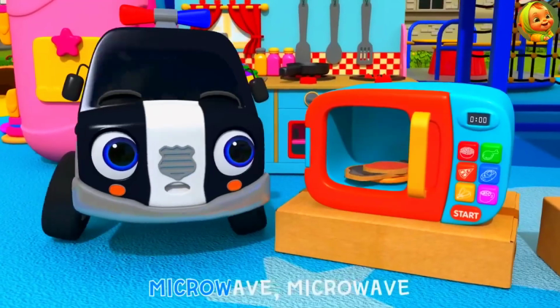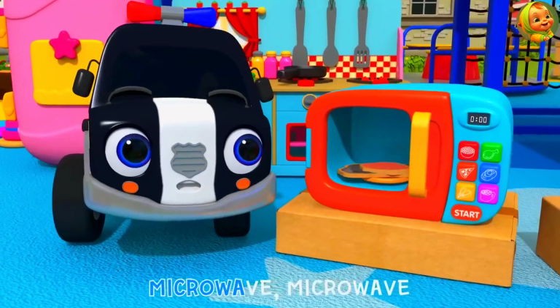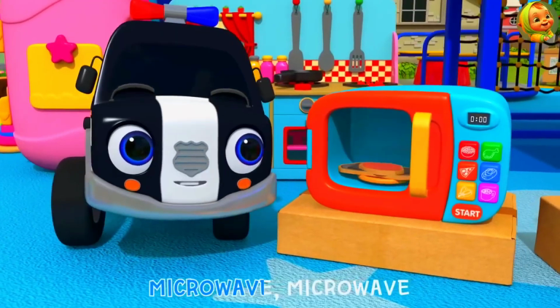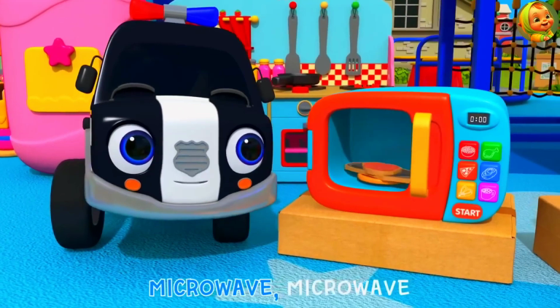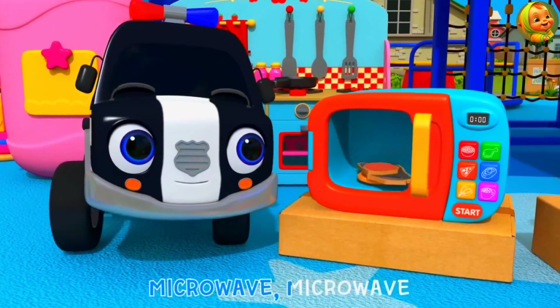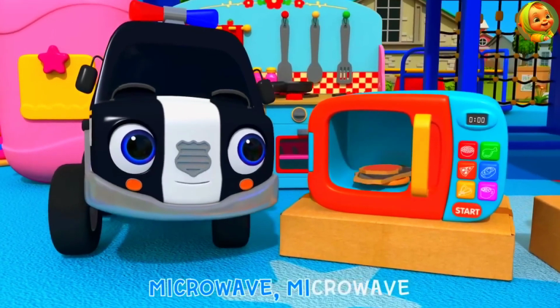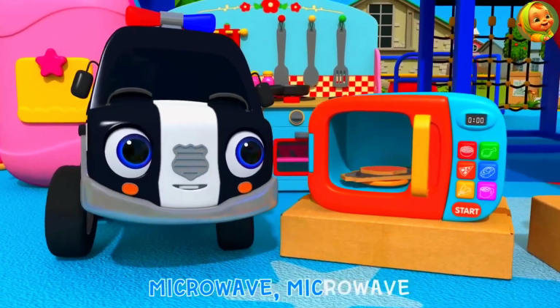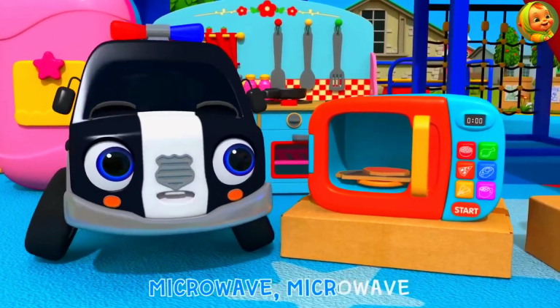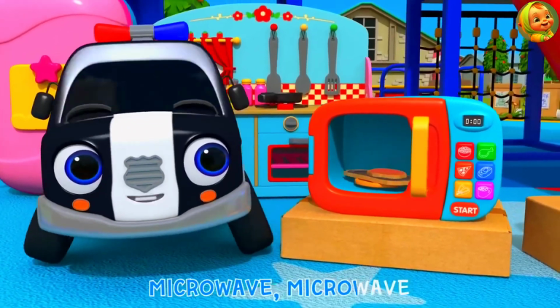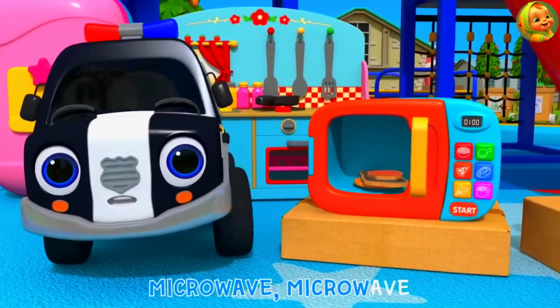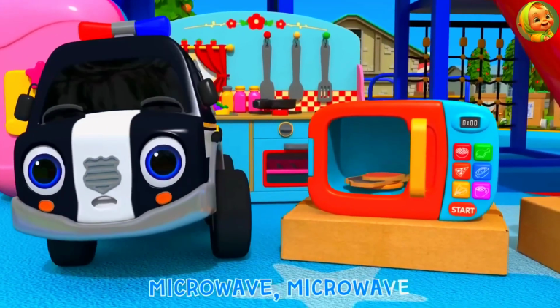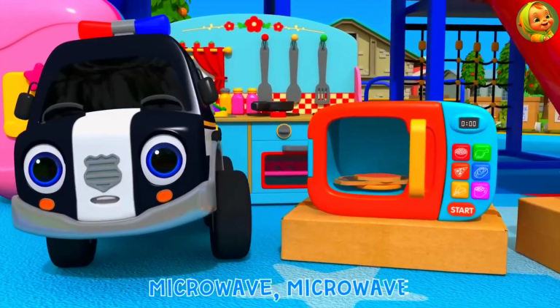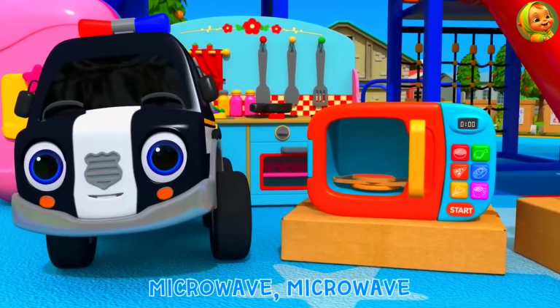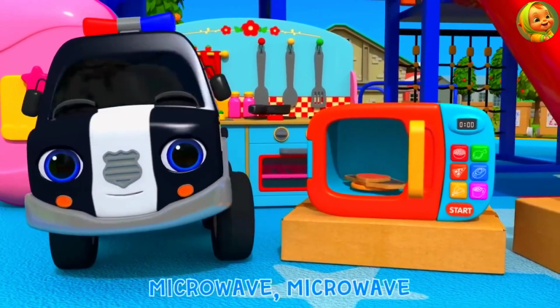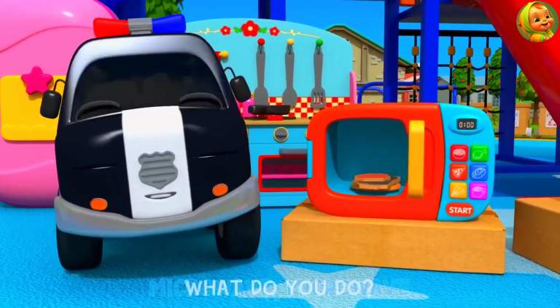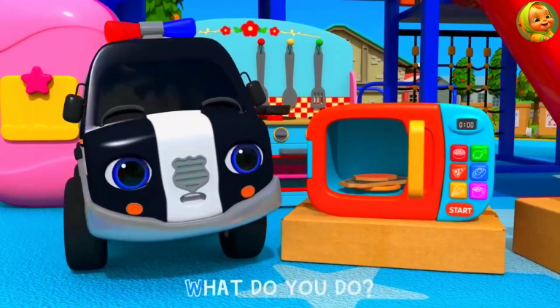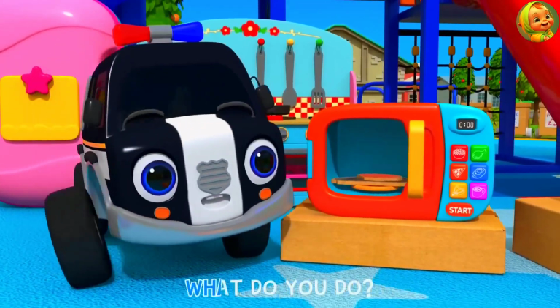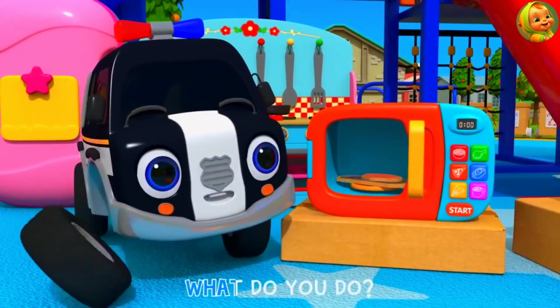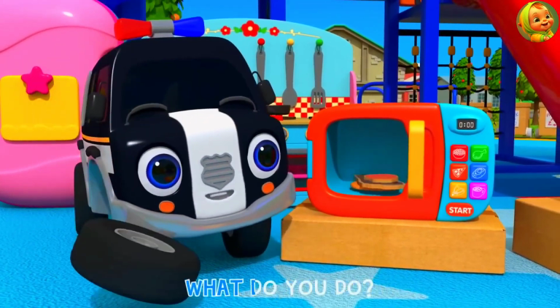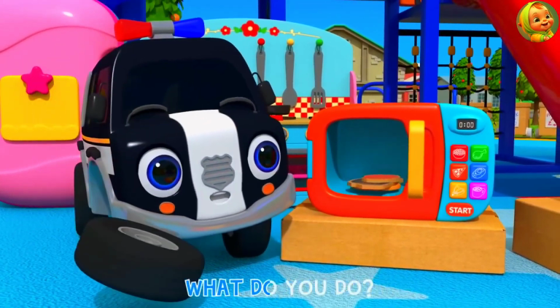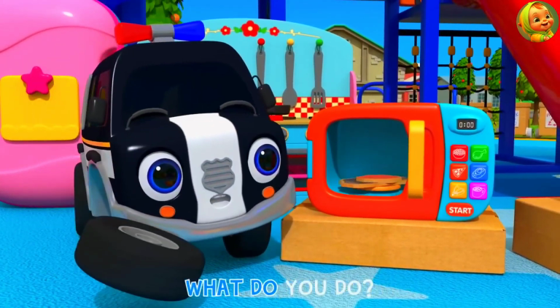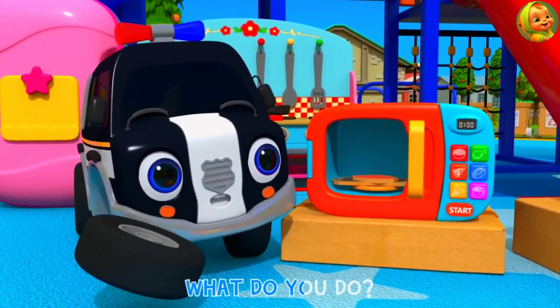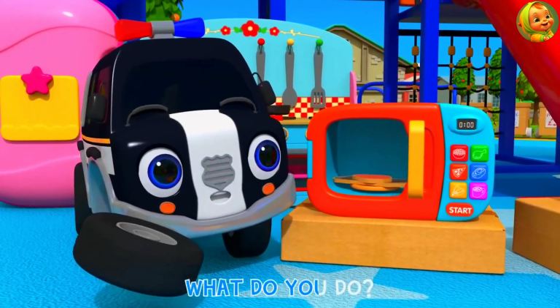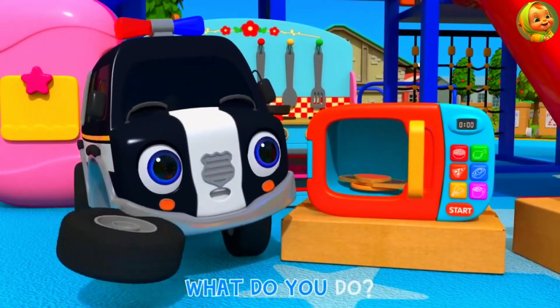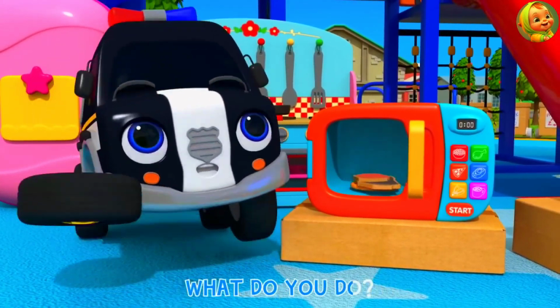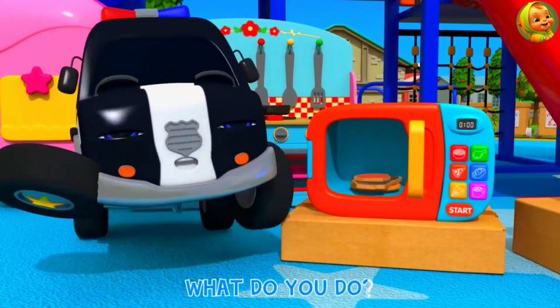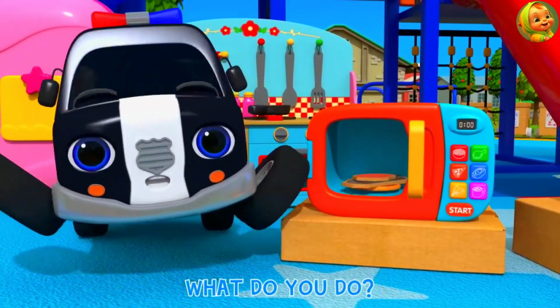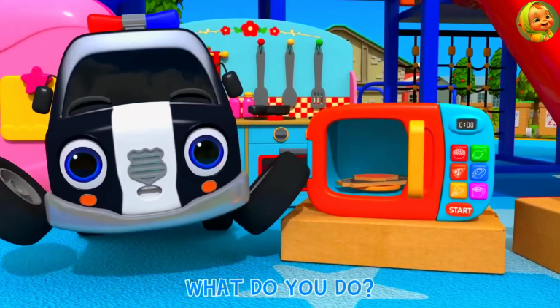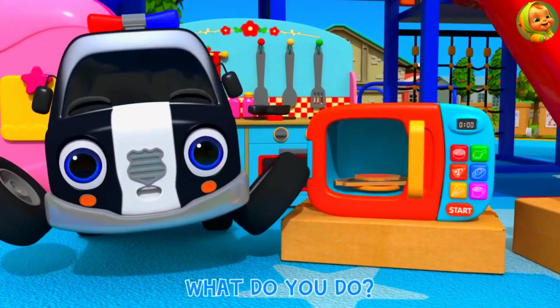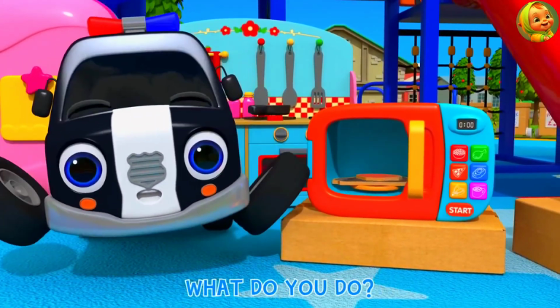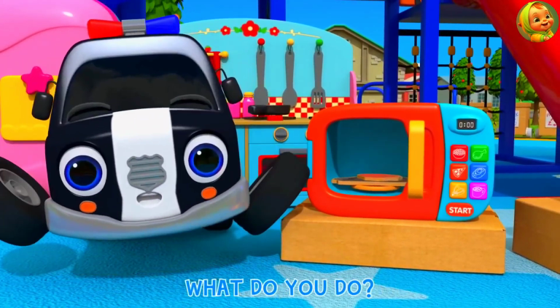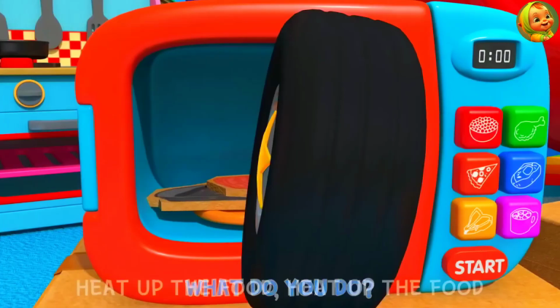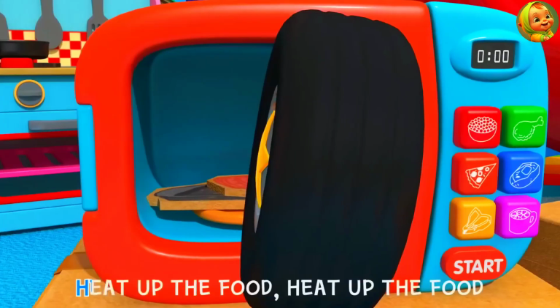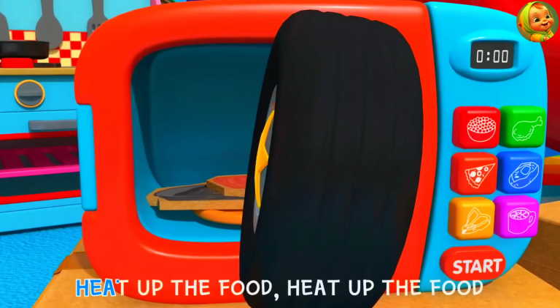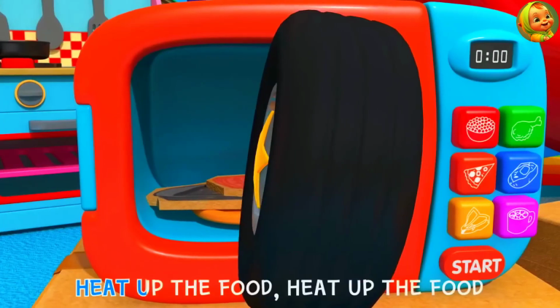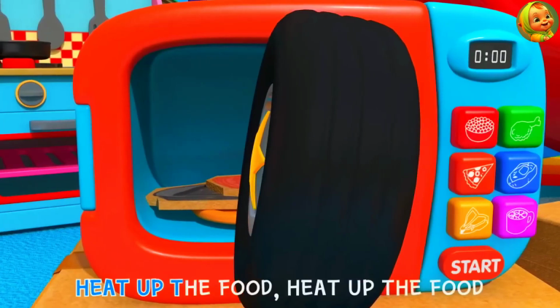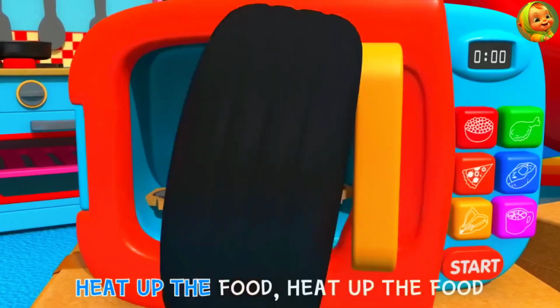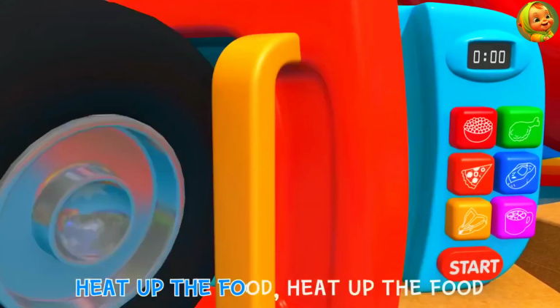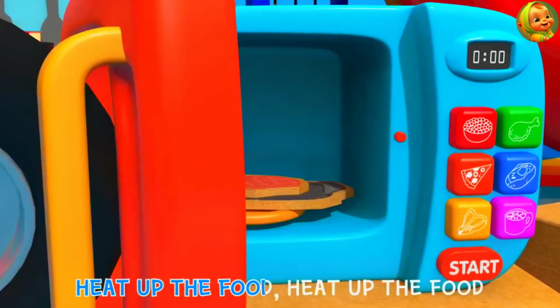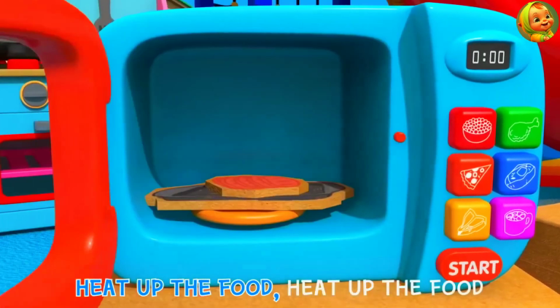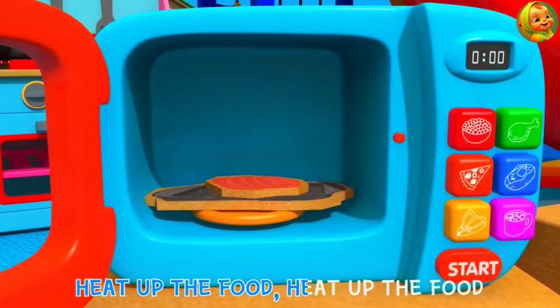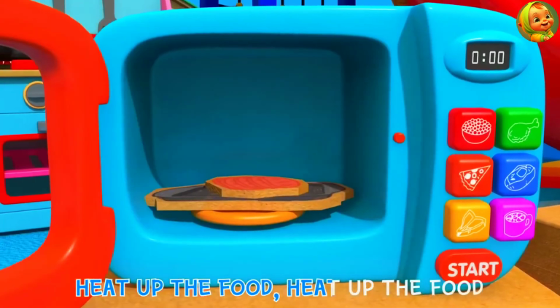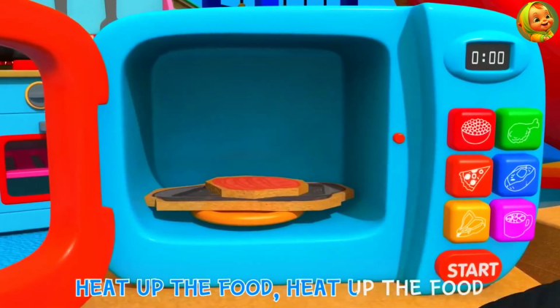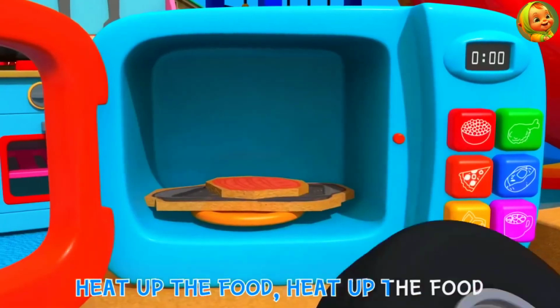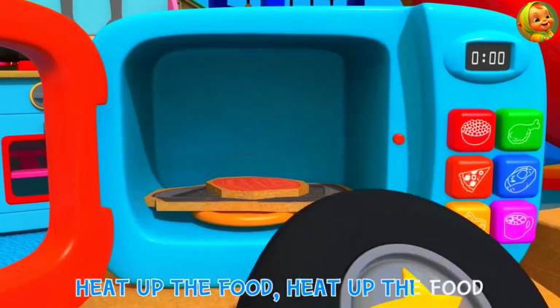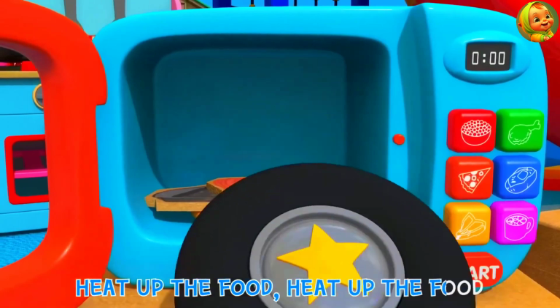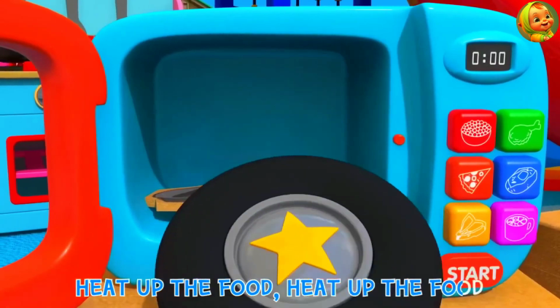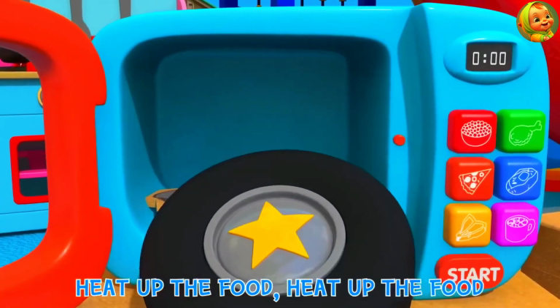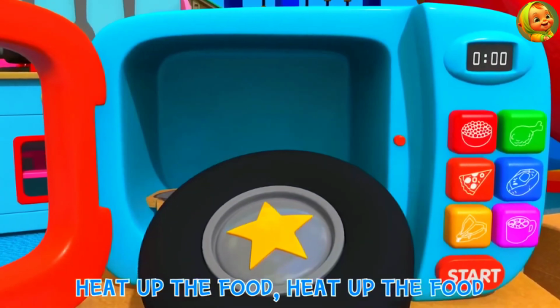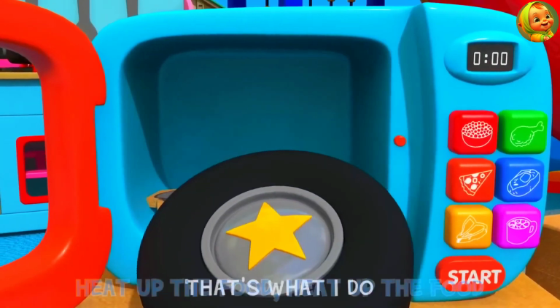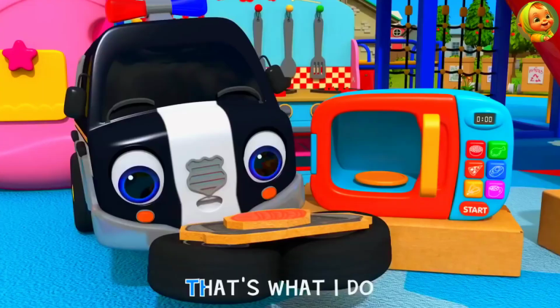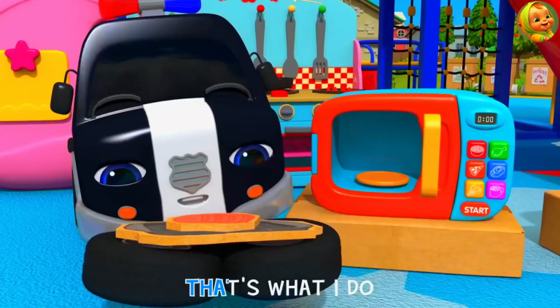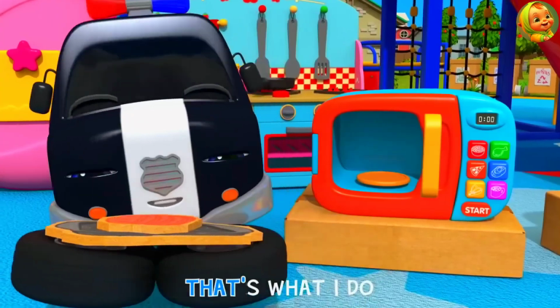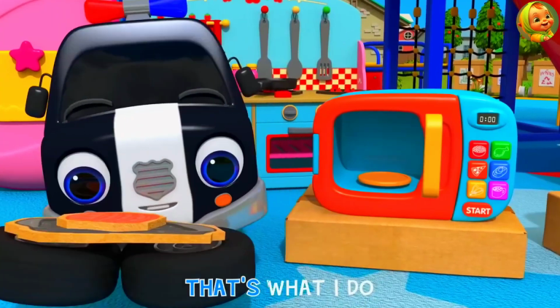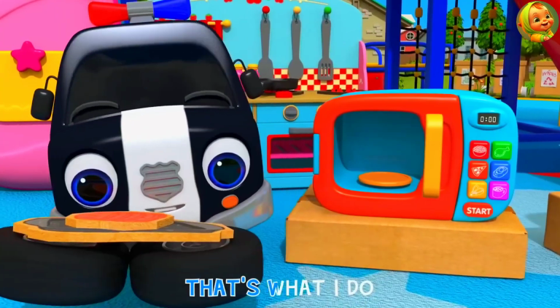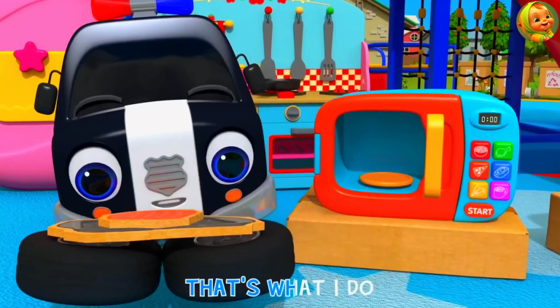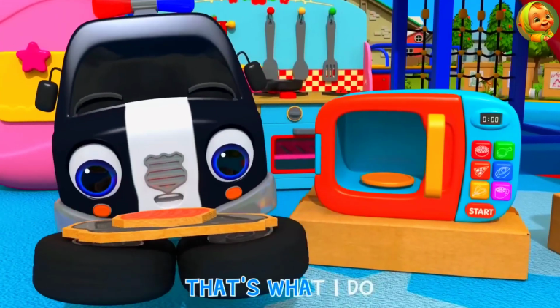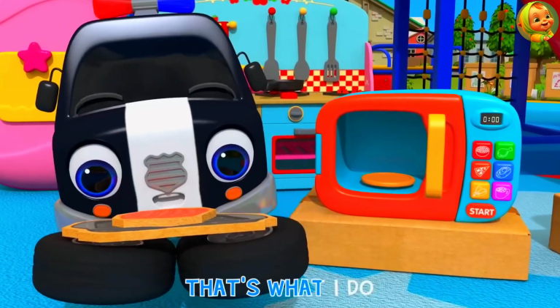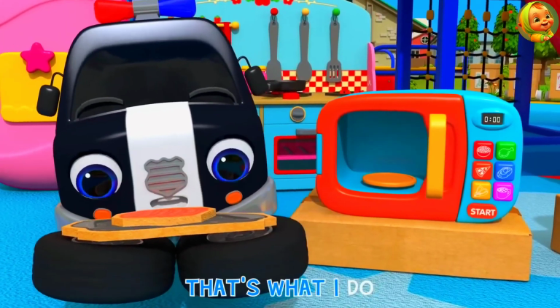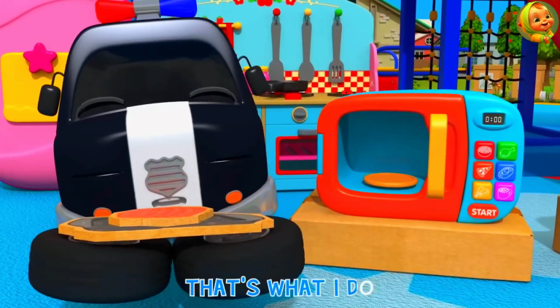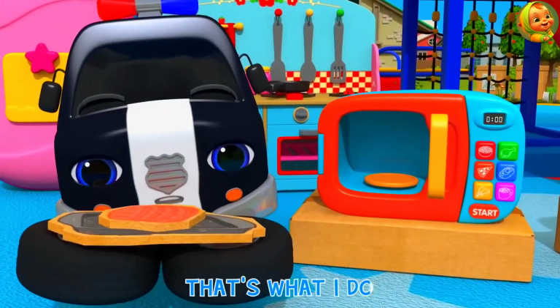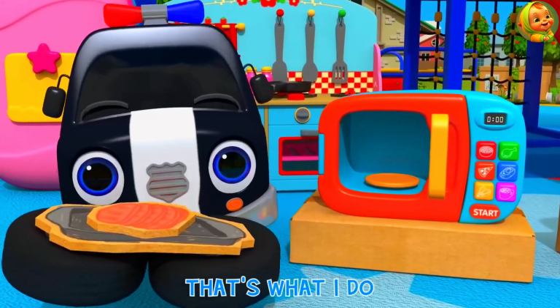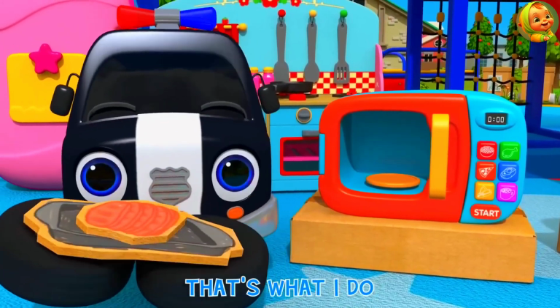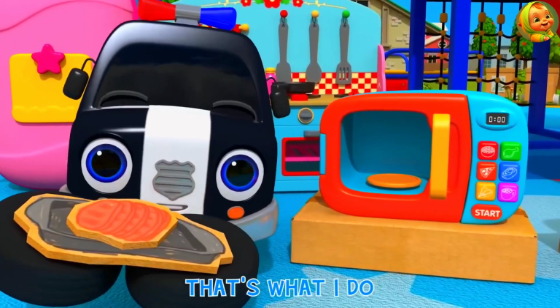Microwave, microwave, what do you do? Heat up the food, heat up the food, that's what I do.